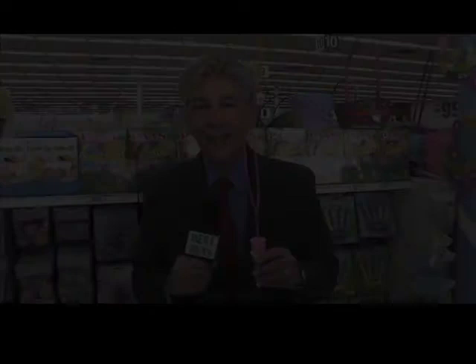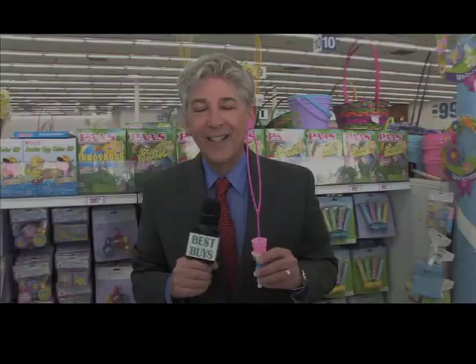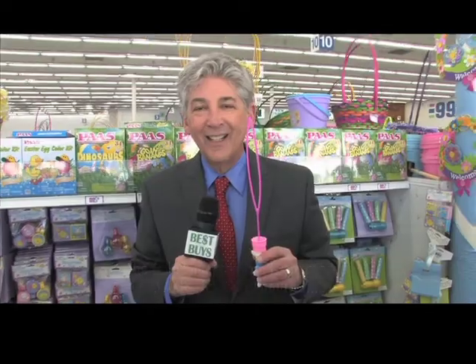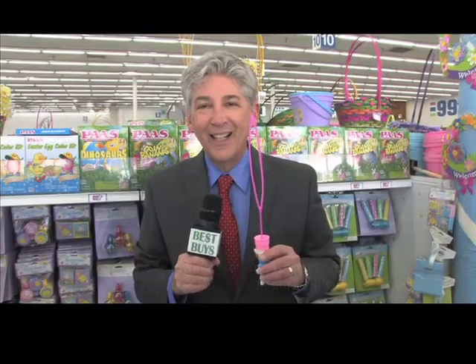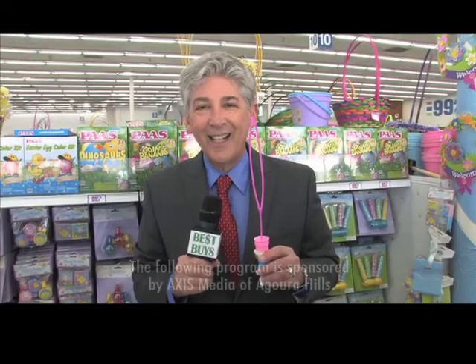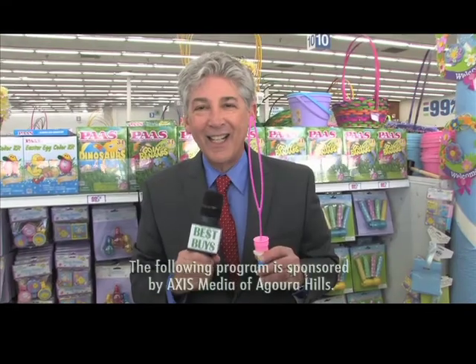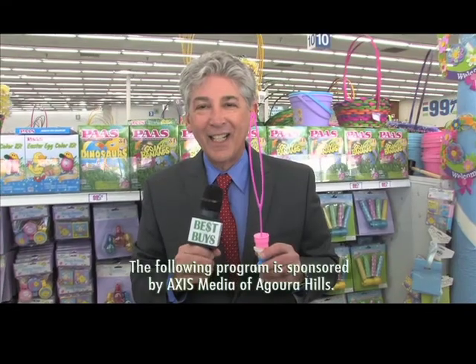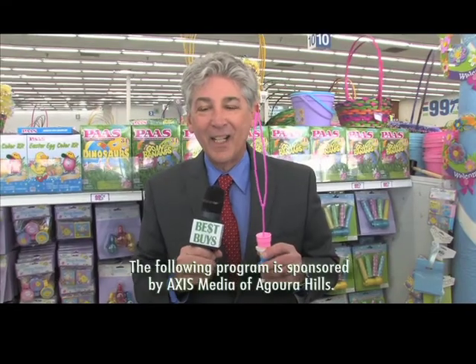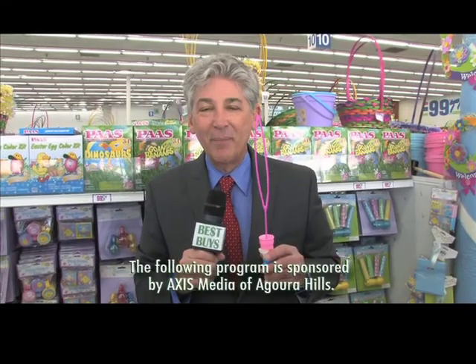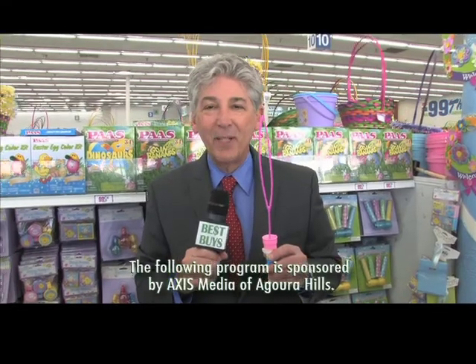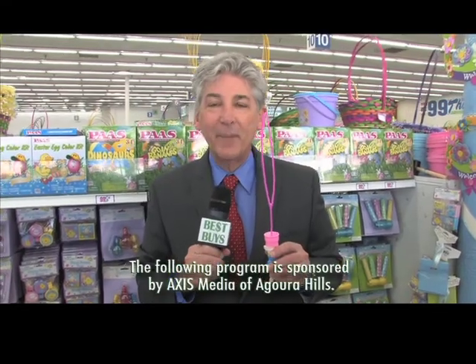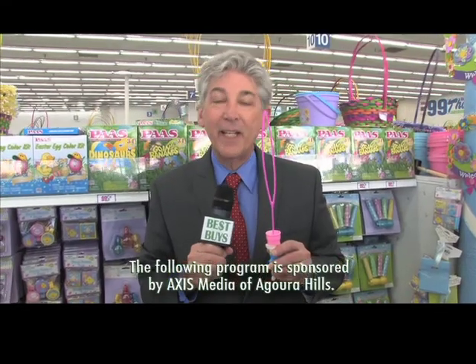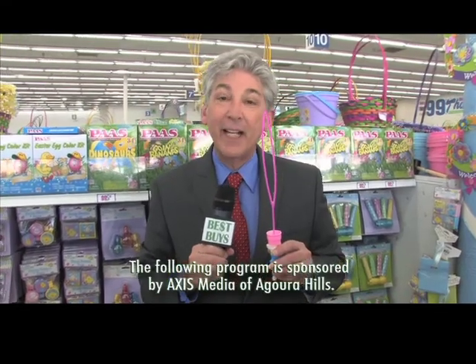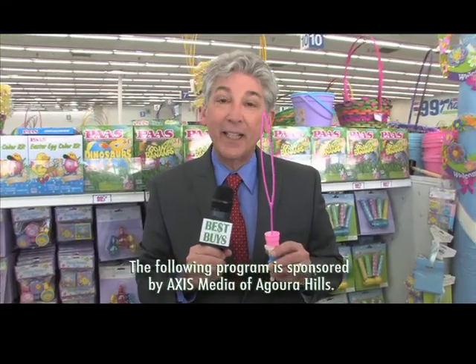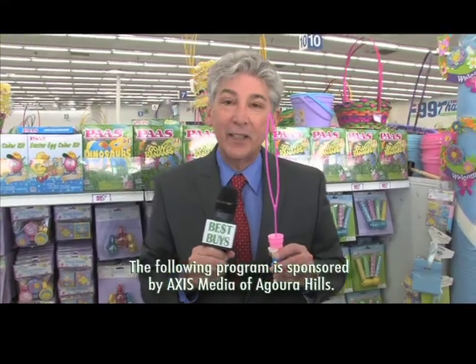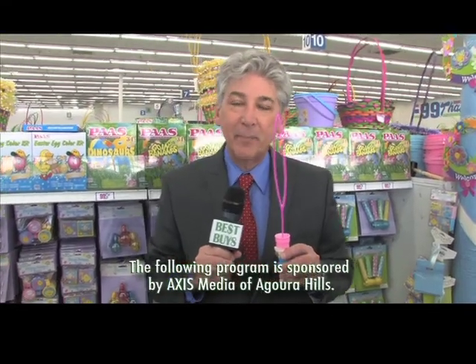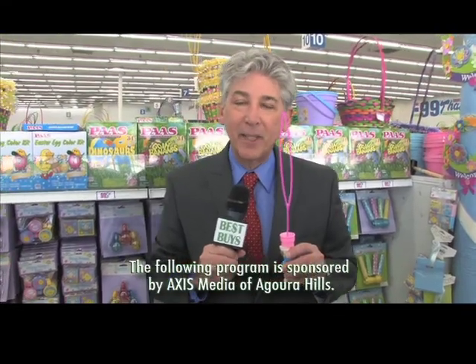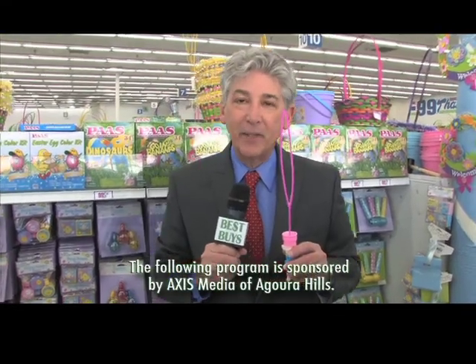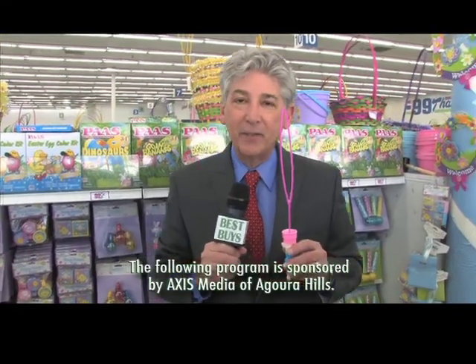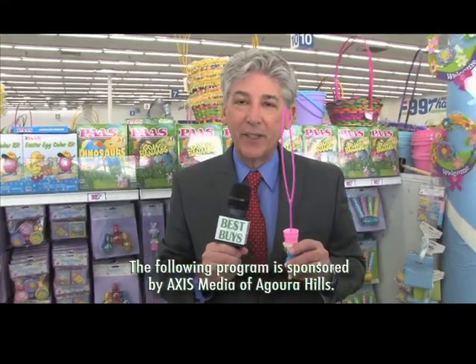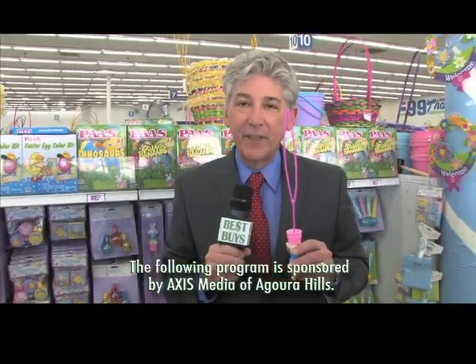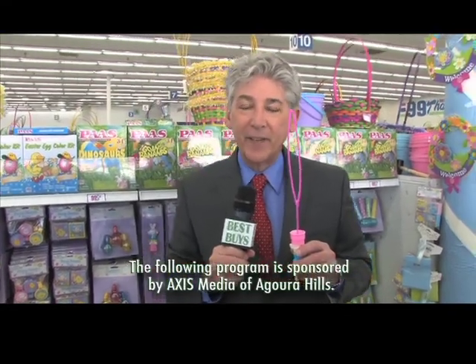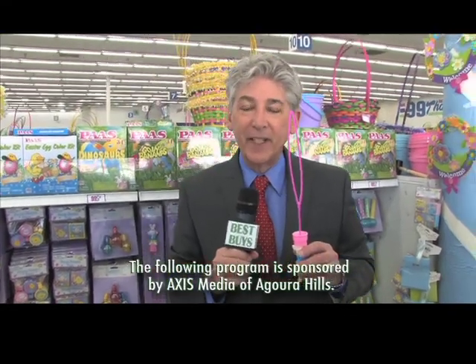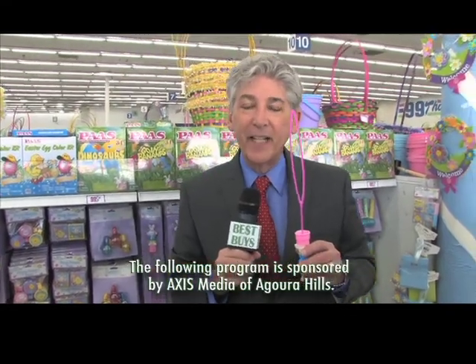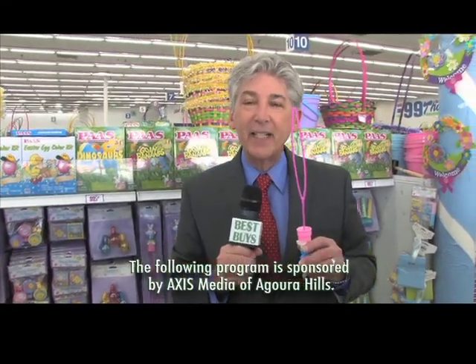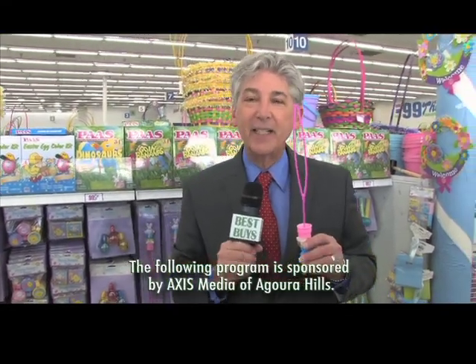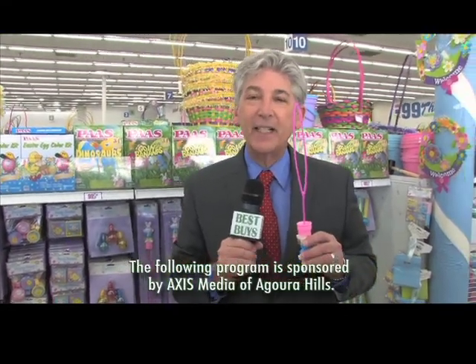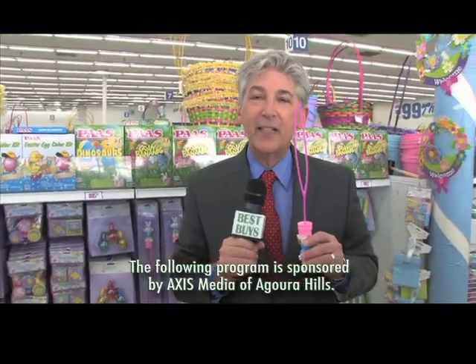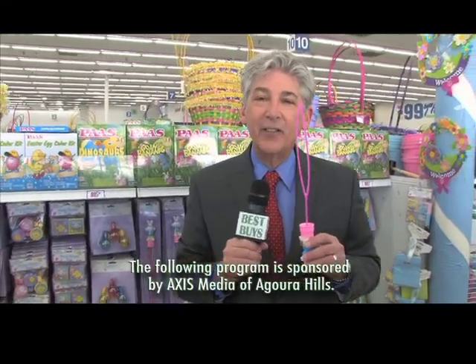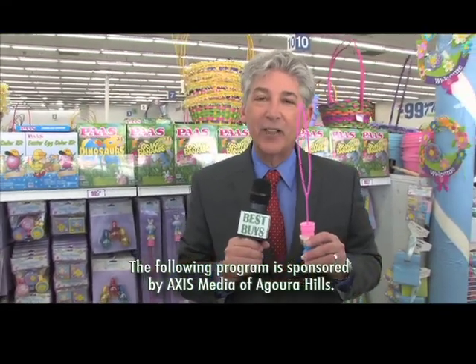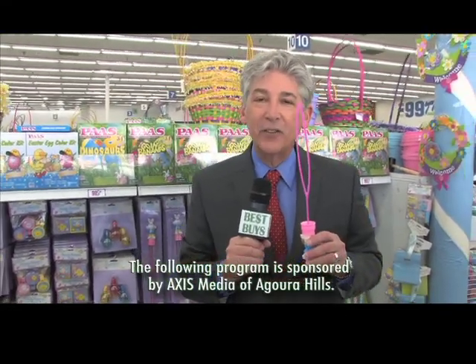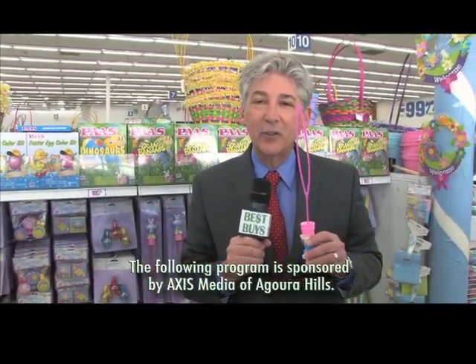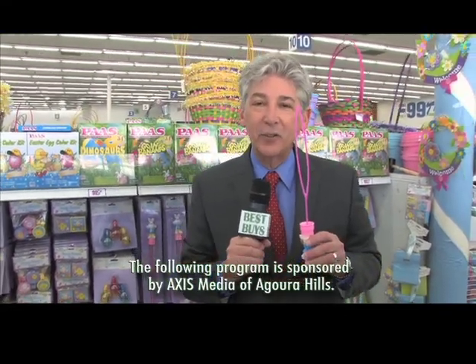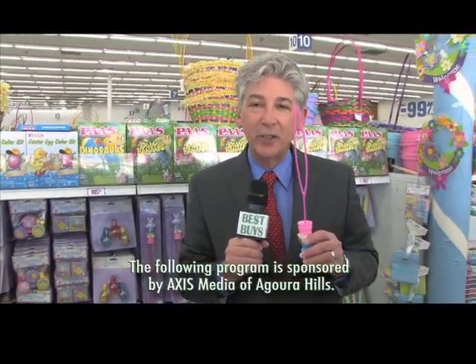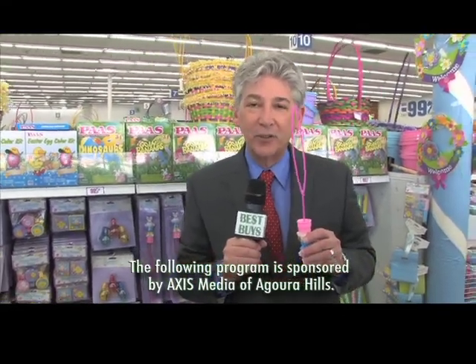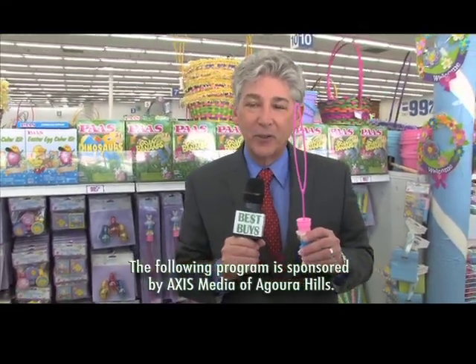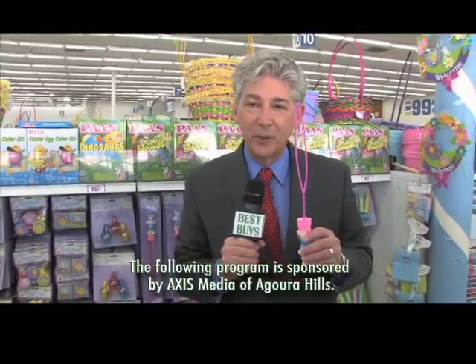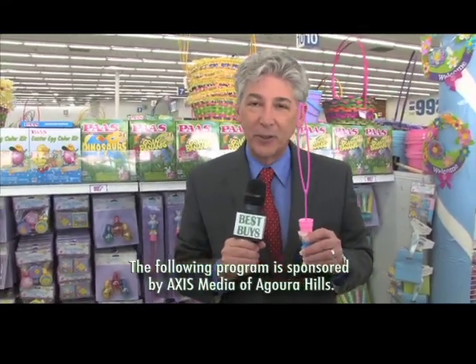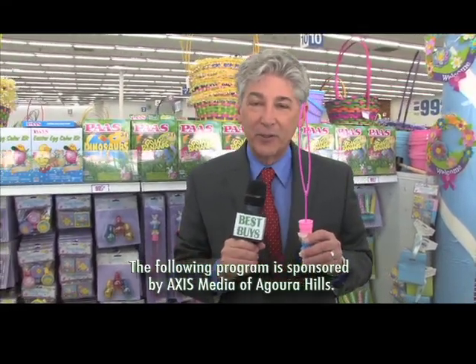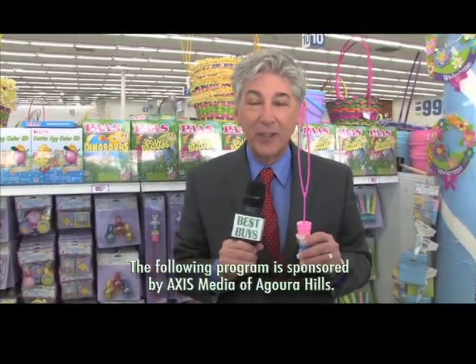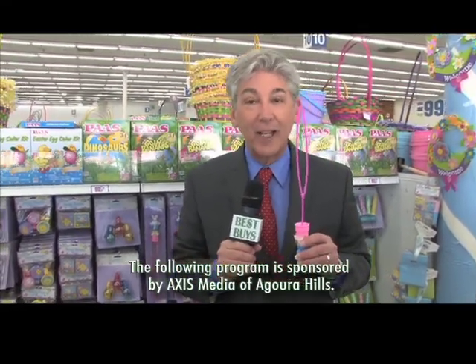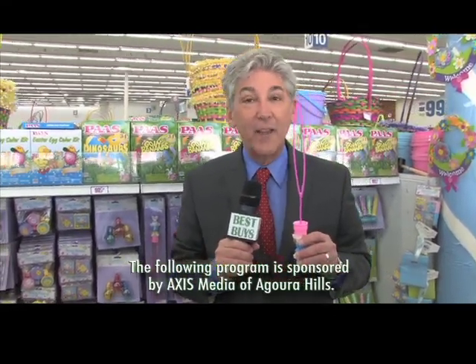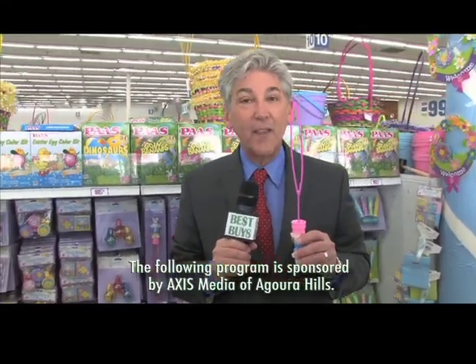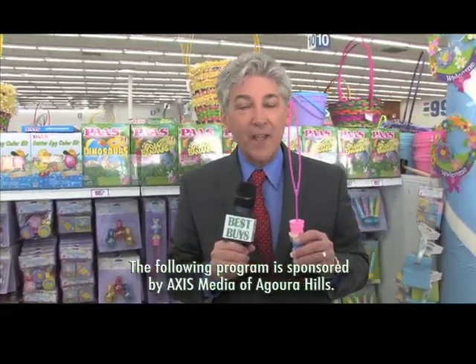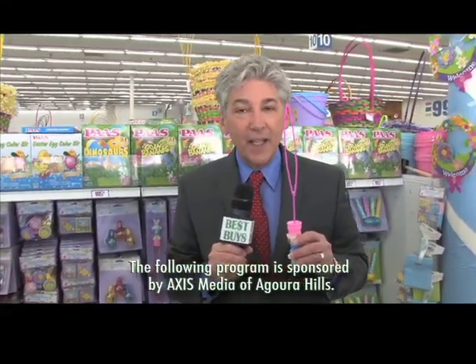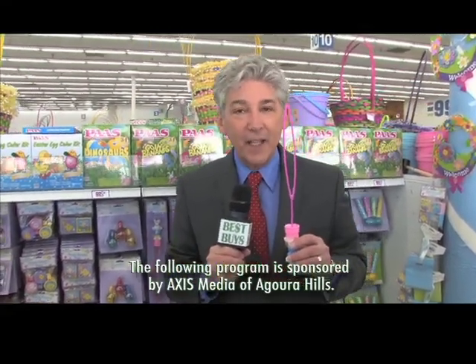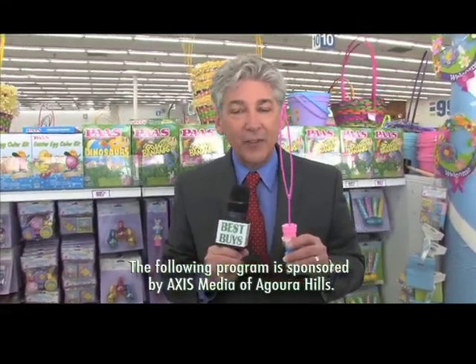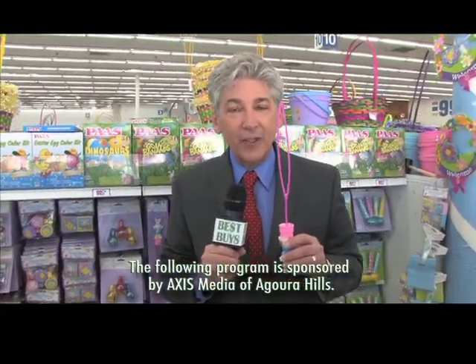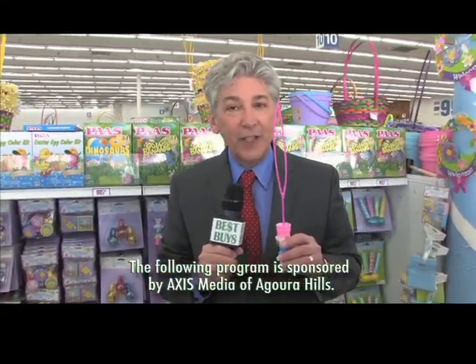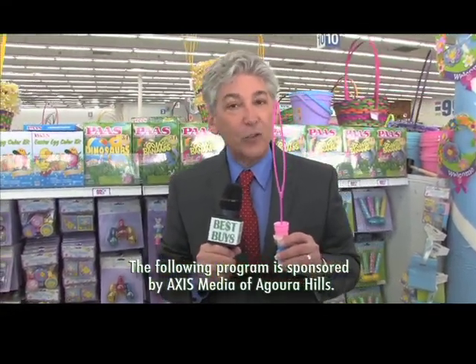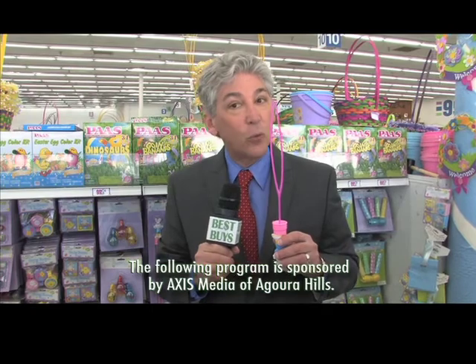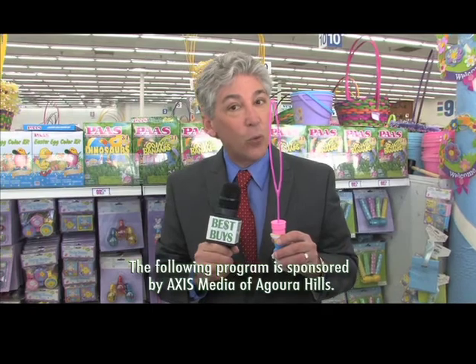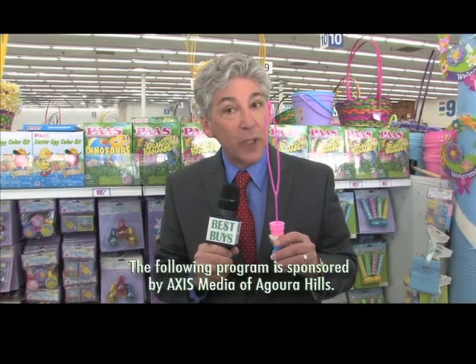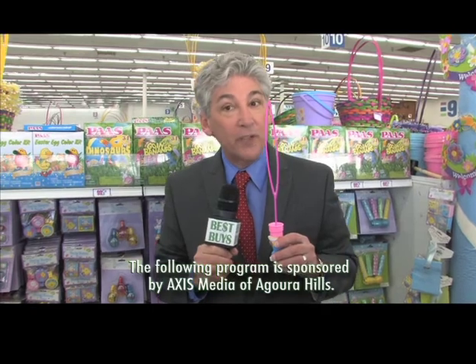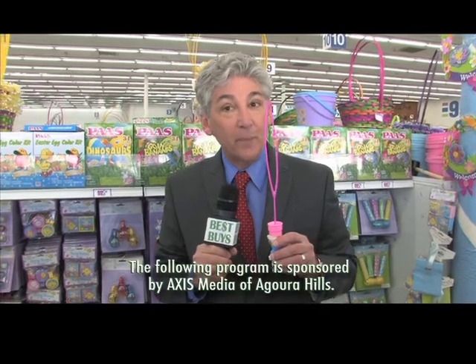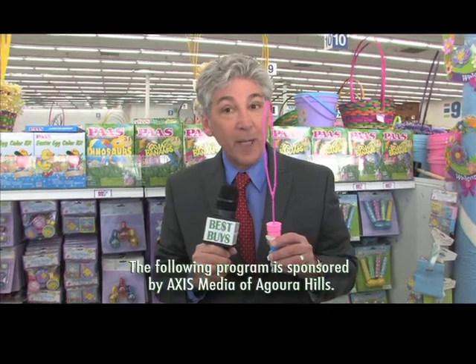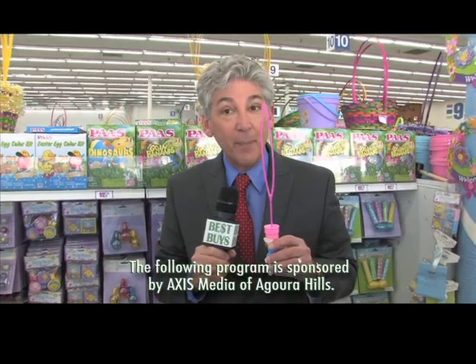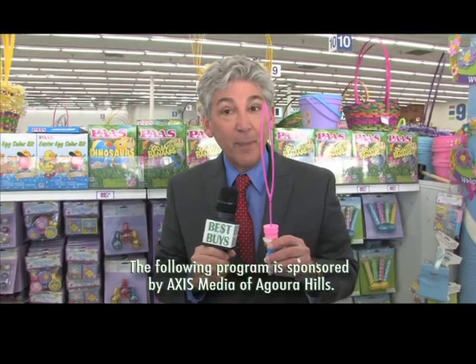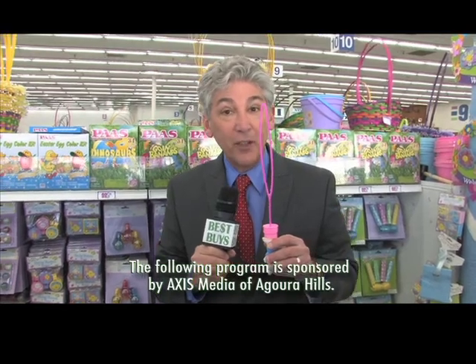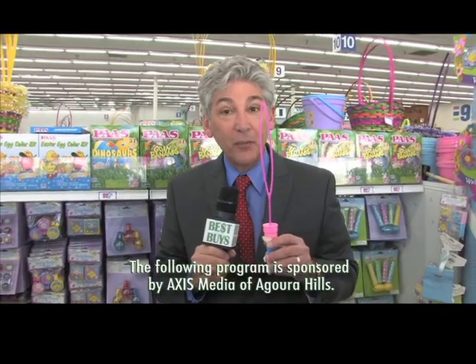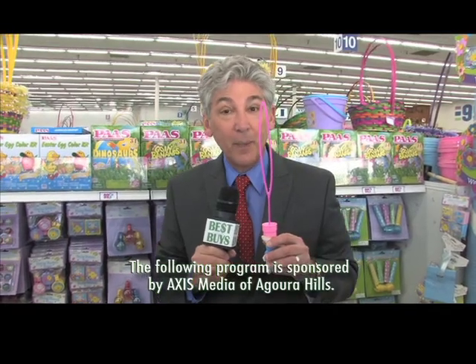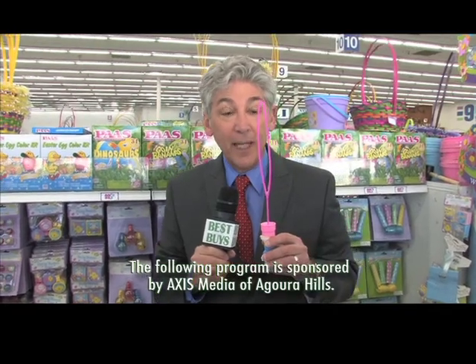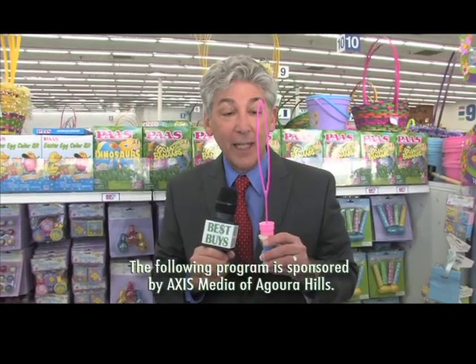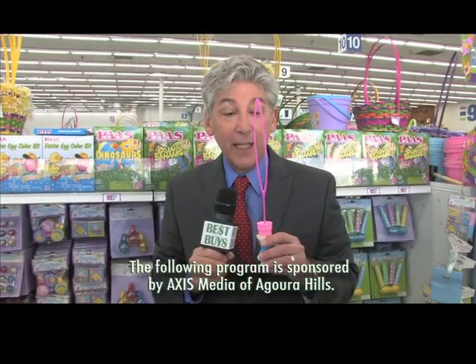Hi, I'm Money Man Alan Mendelsohn at the 99 Cents Only Stores, and this is one of my best buys.